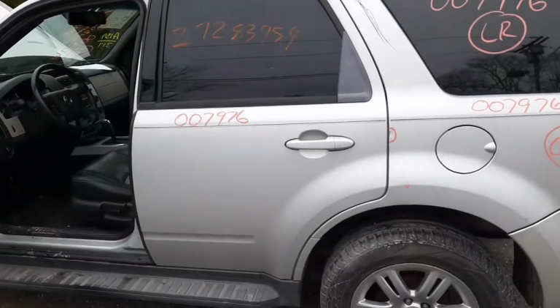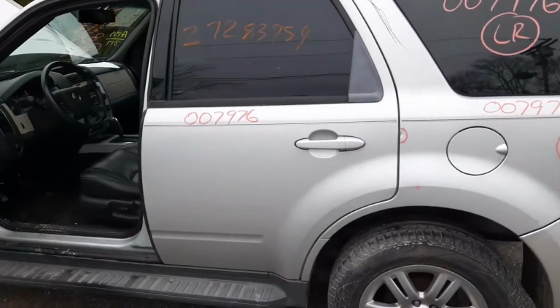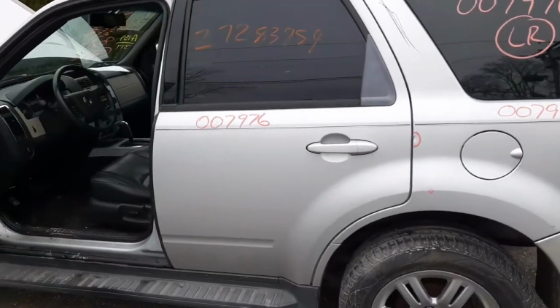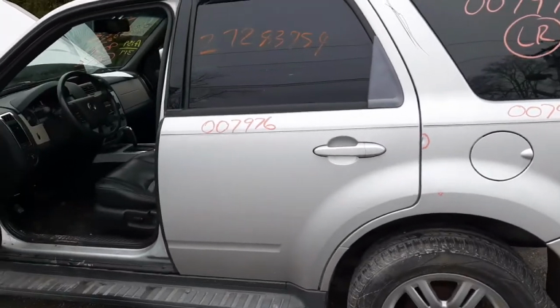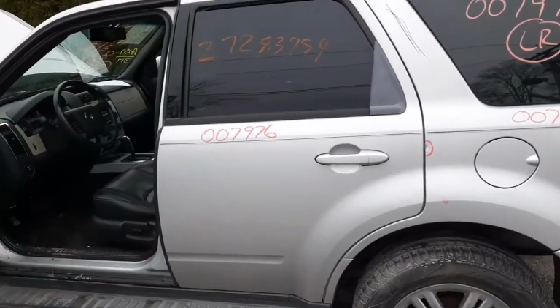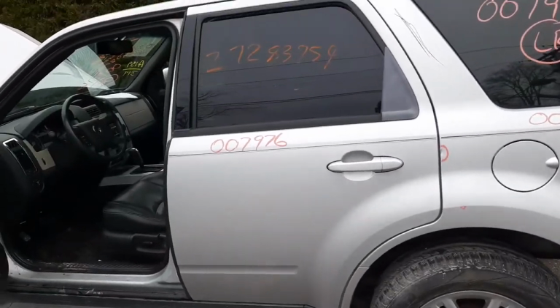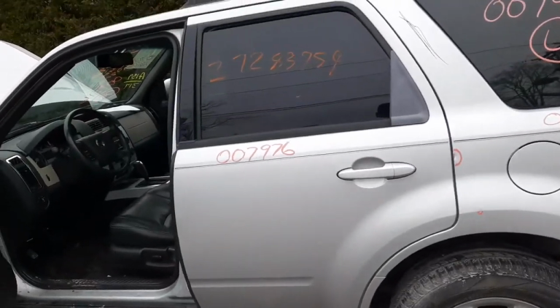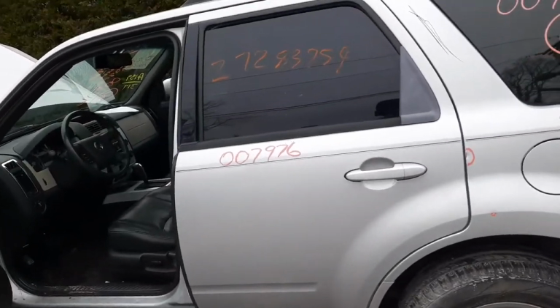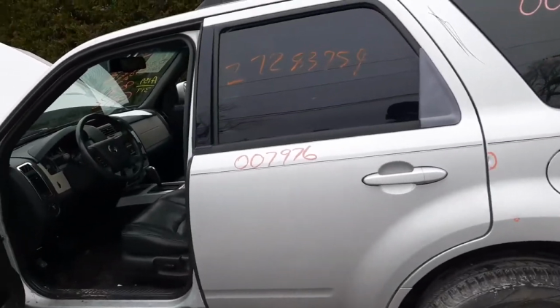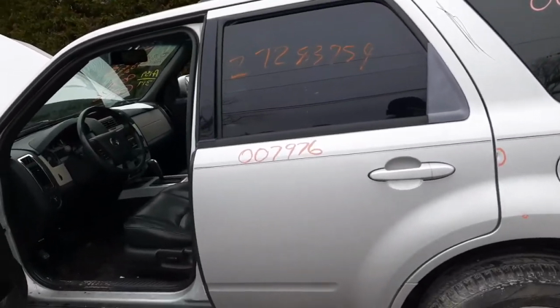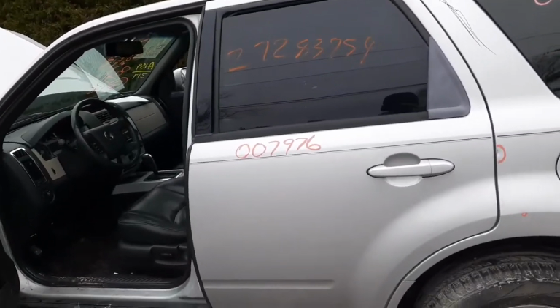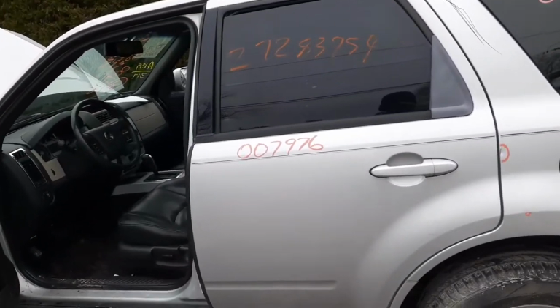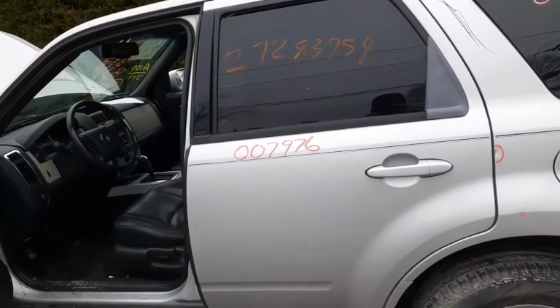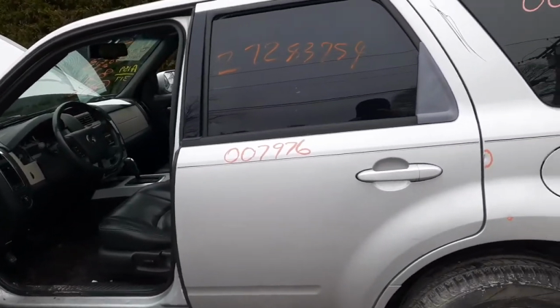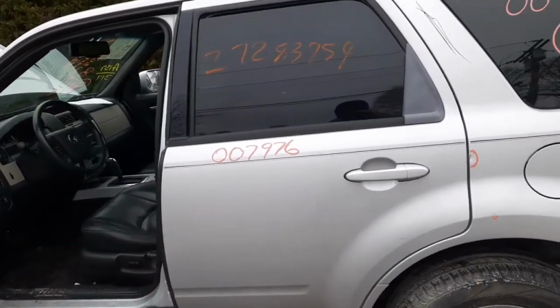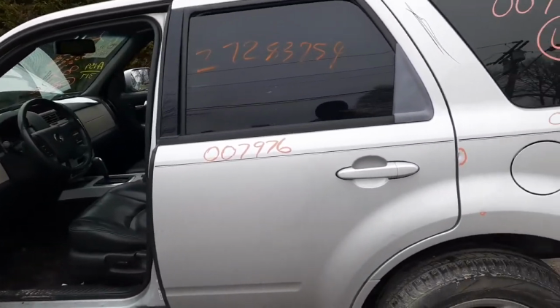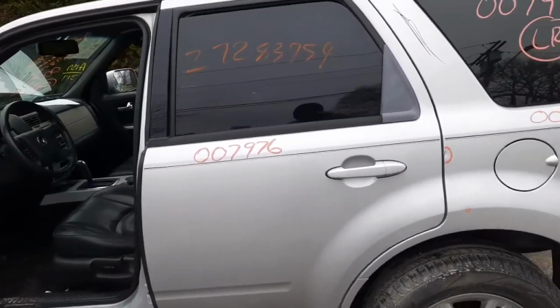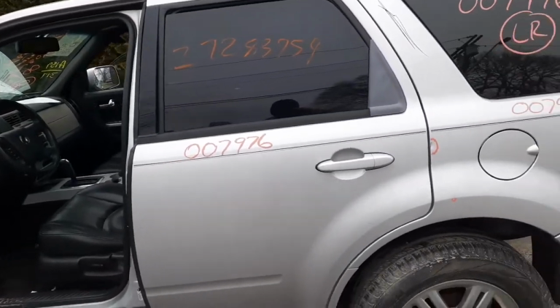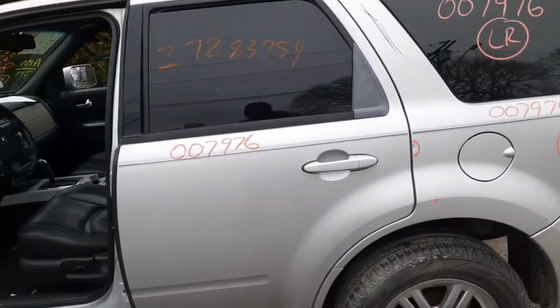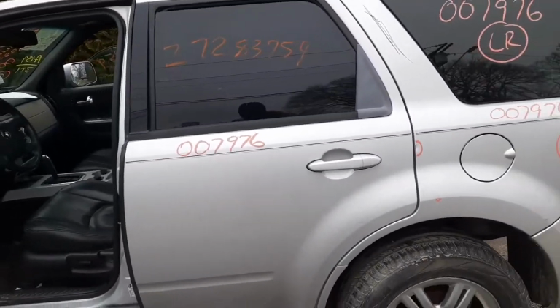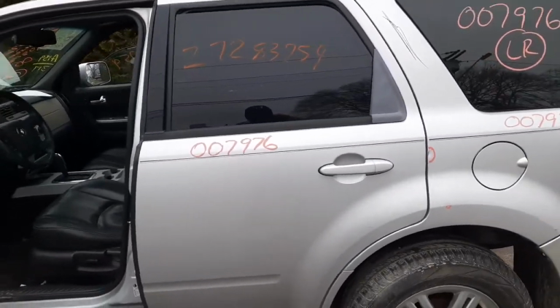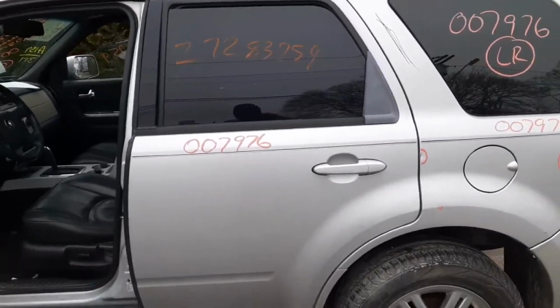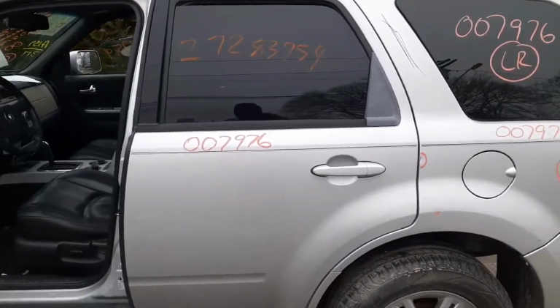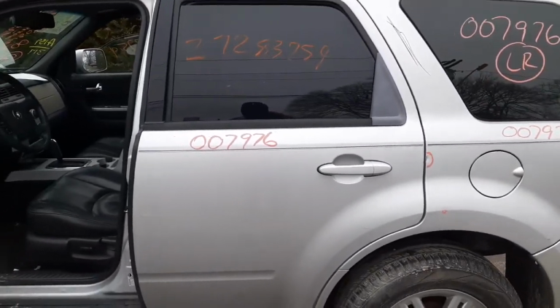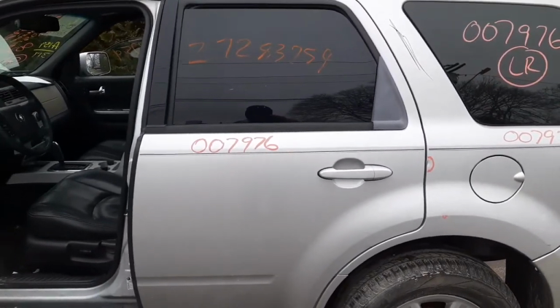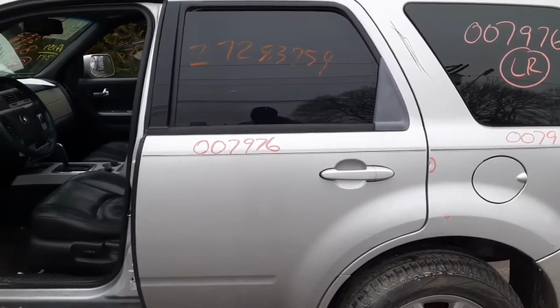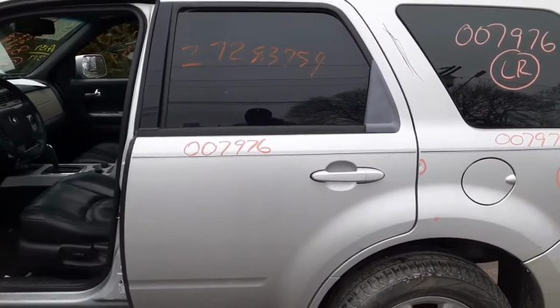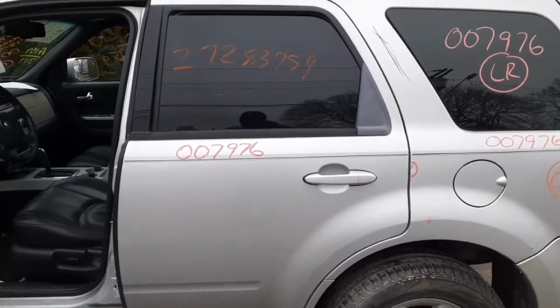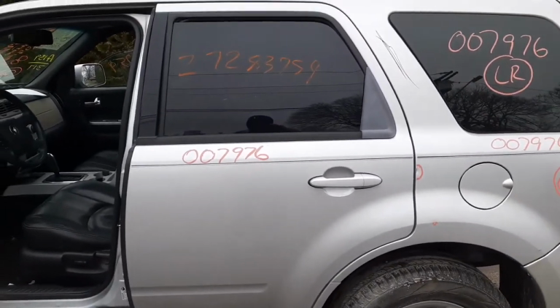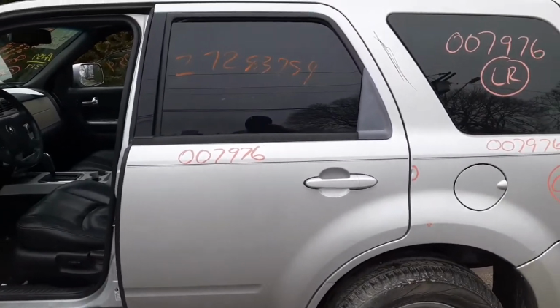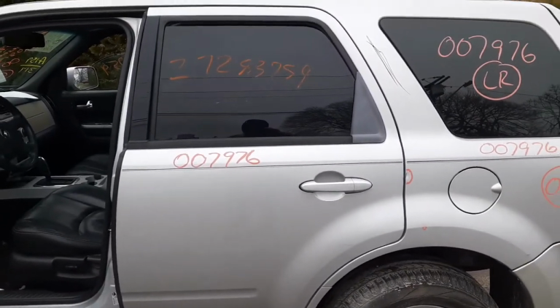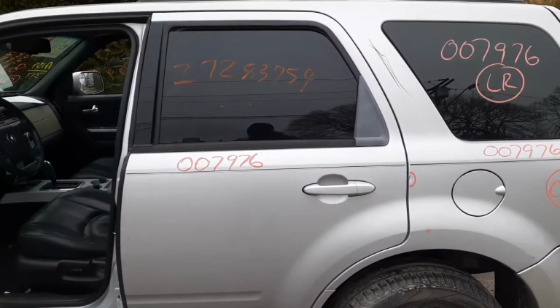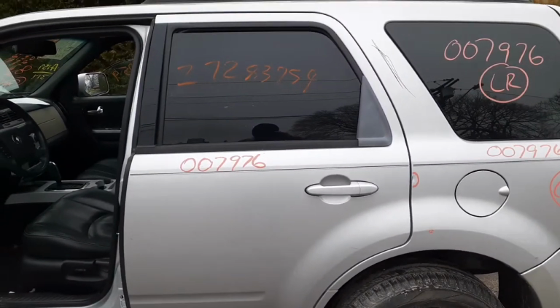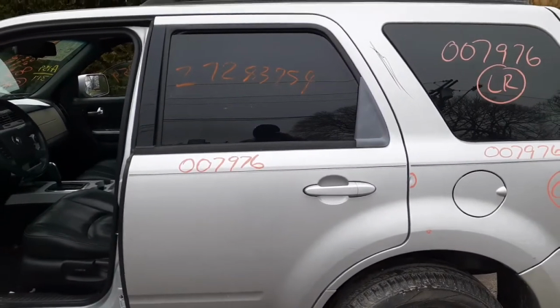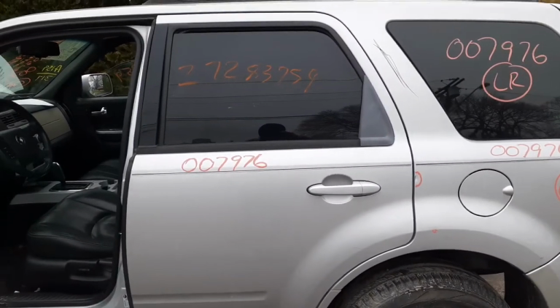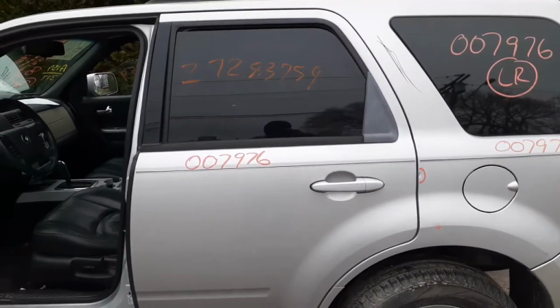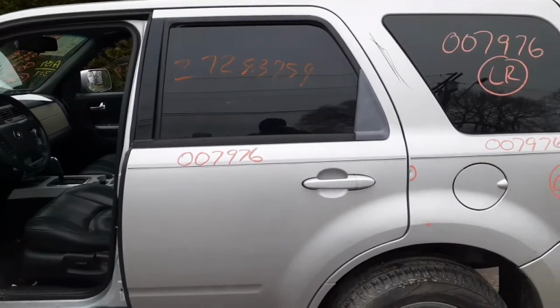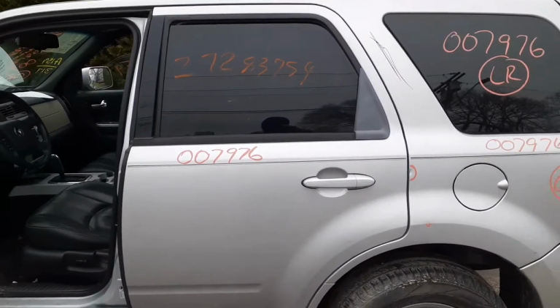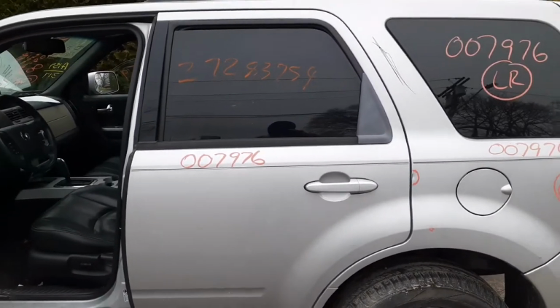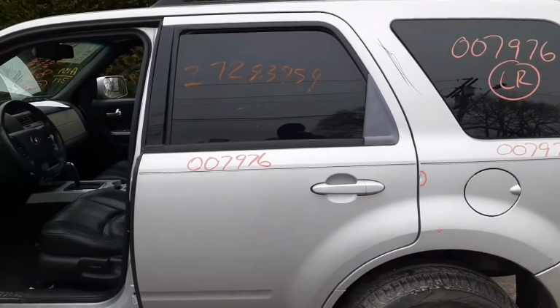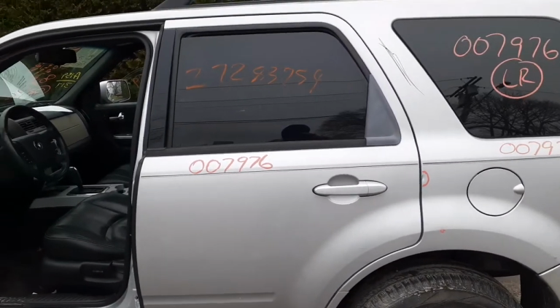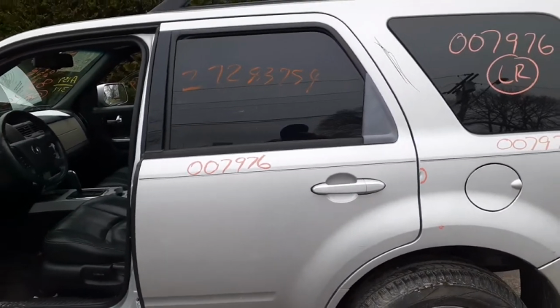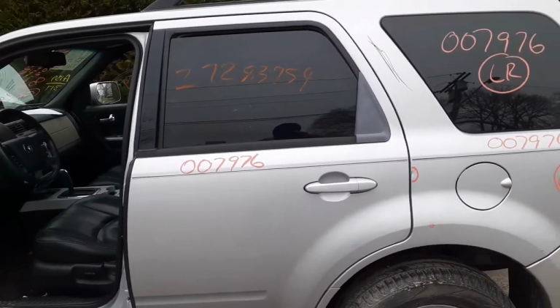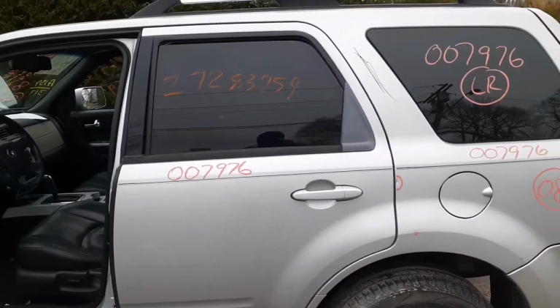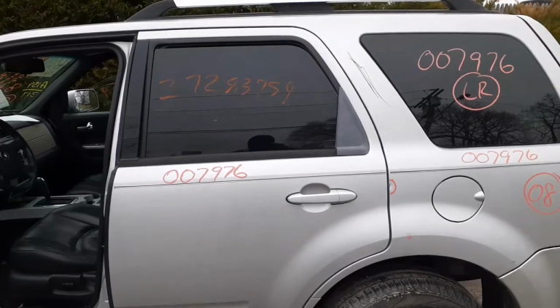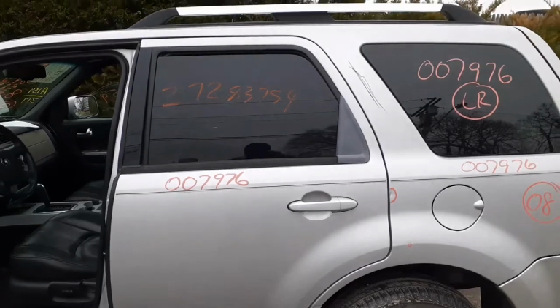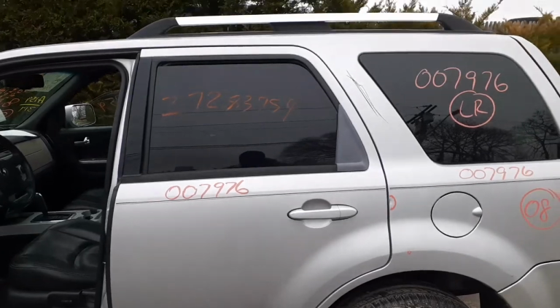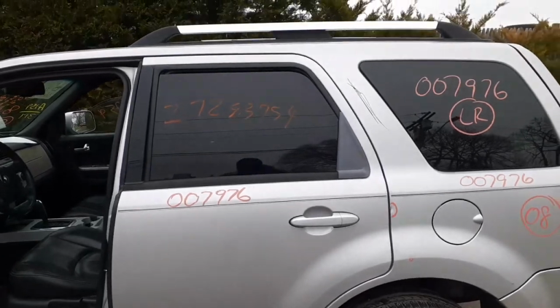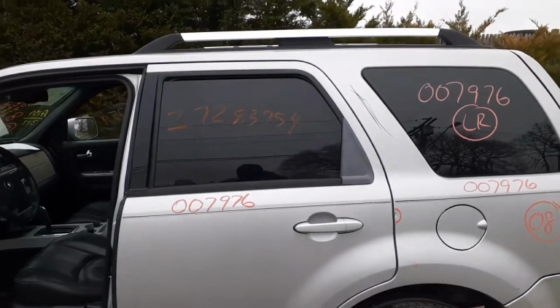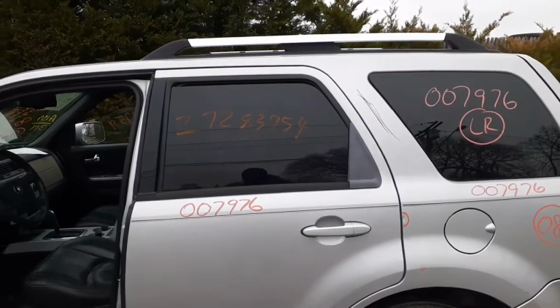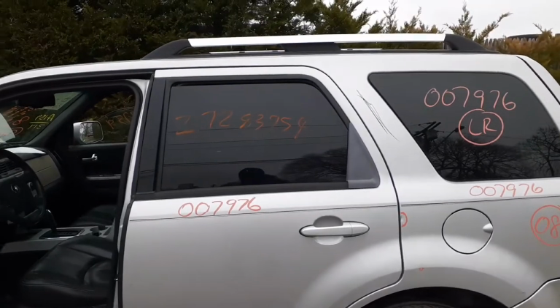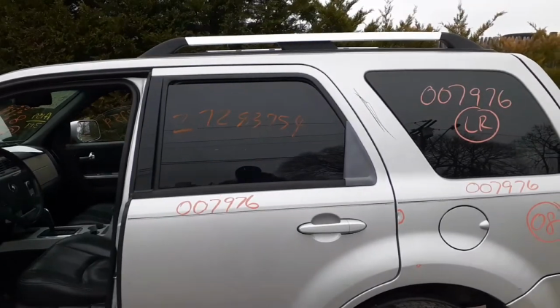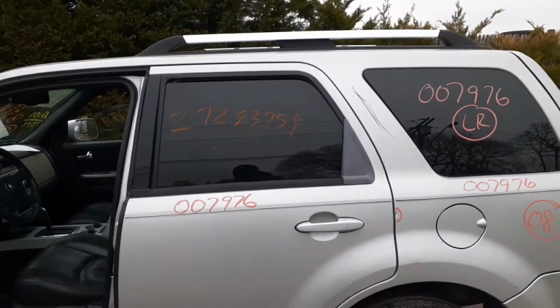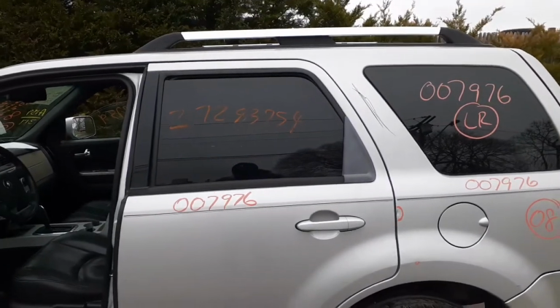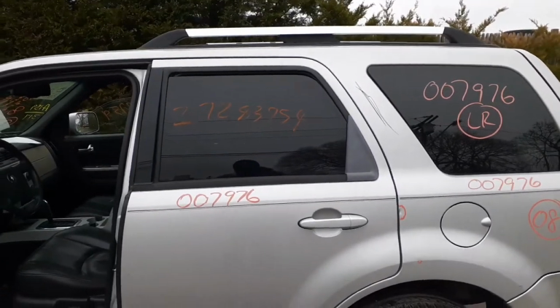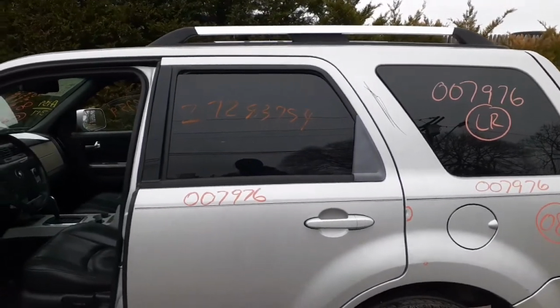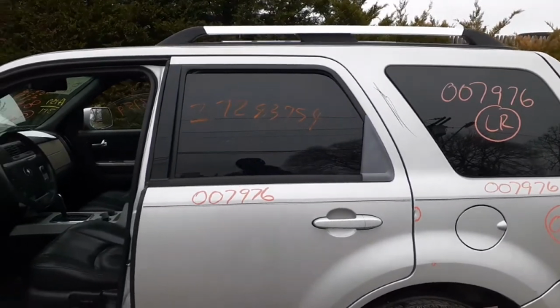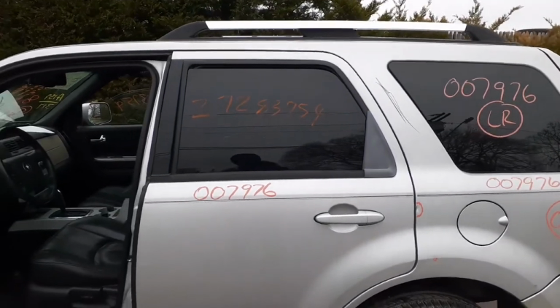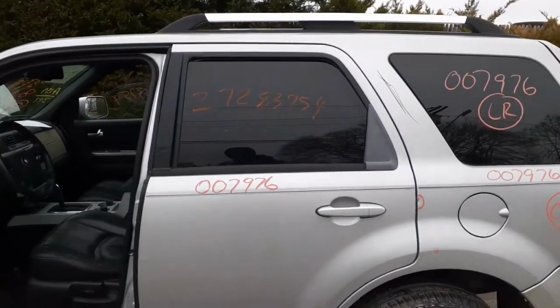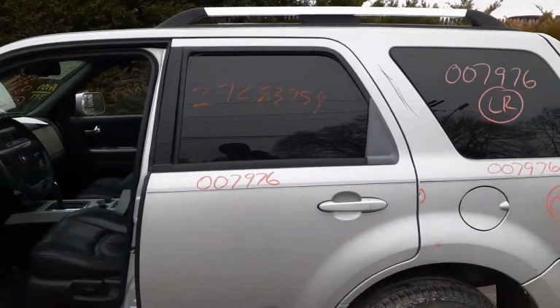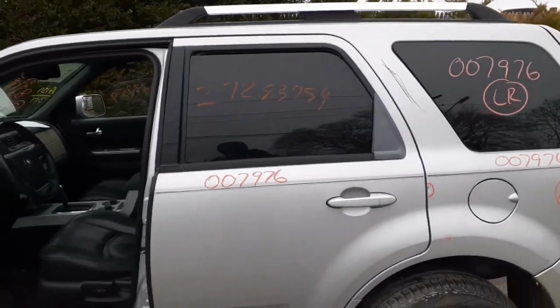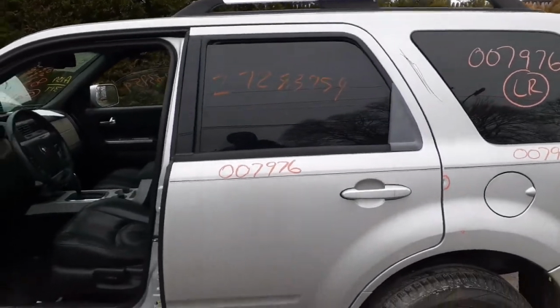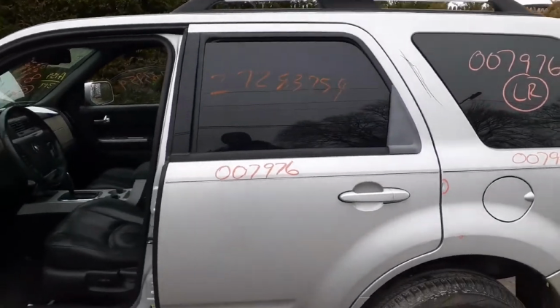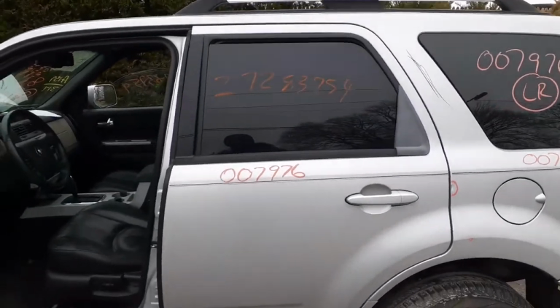Right rear, left rear door. Here we go with the backwards dings. Left rear door — privacy tint, power window, power lock.